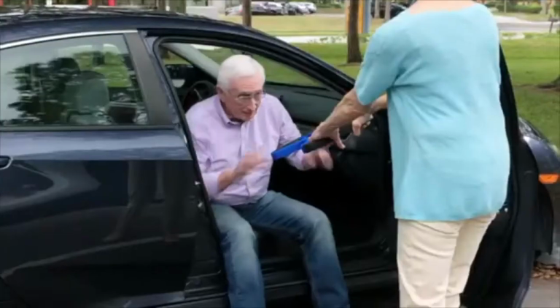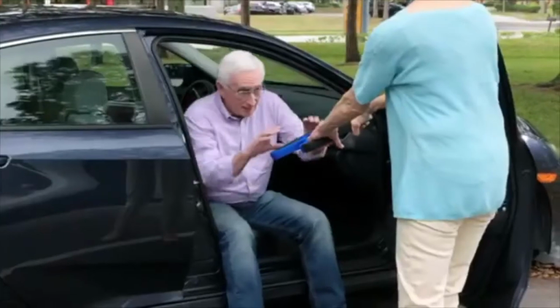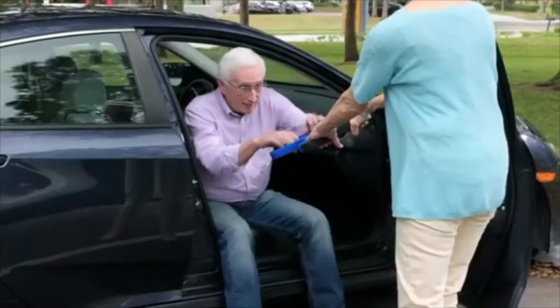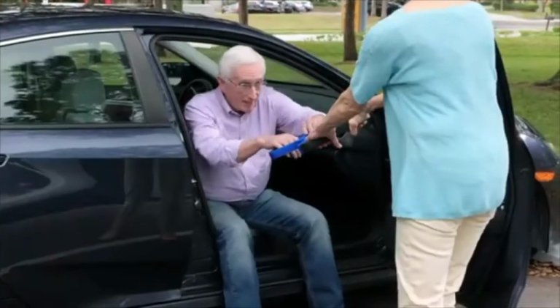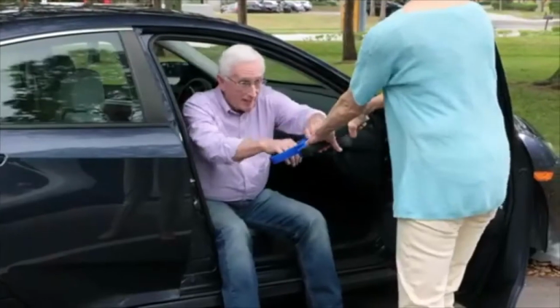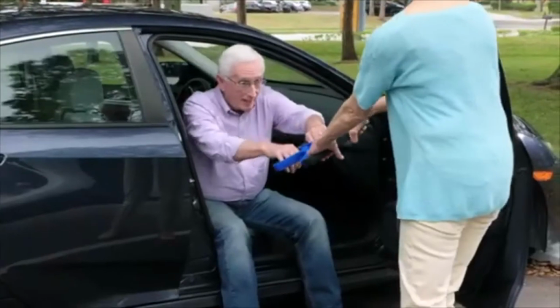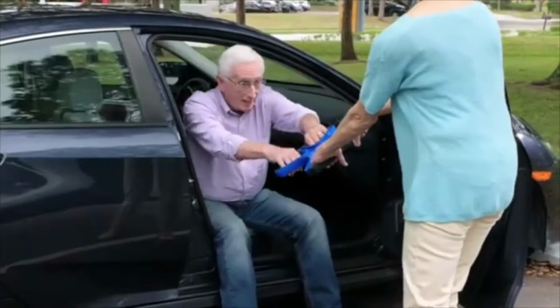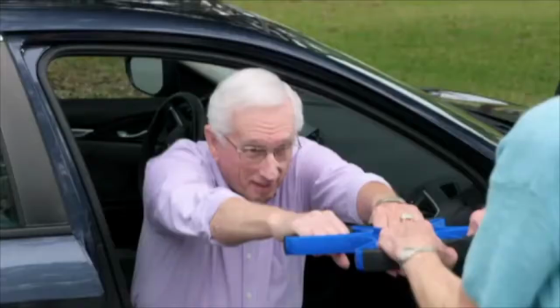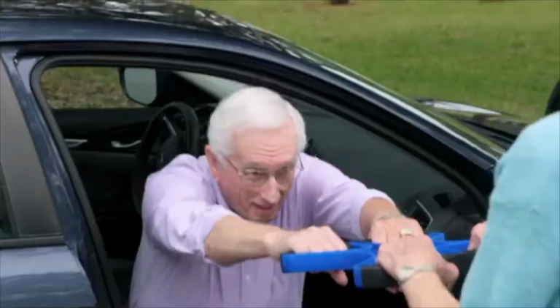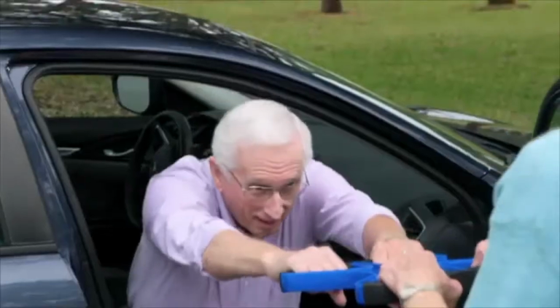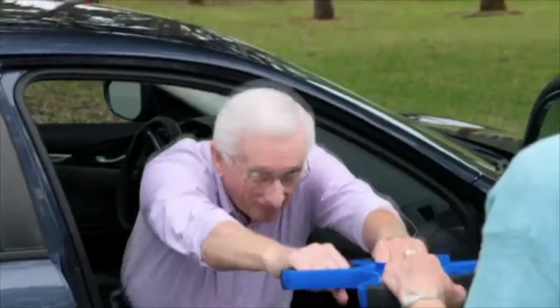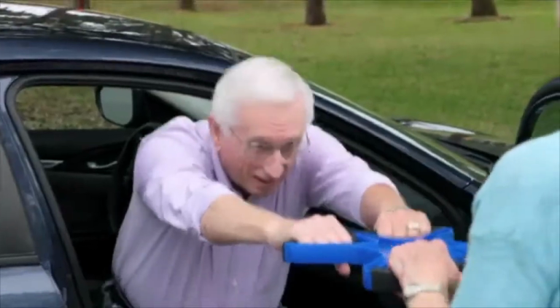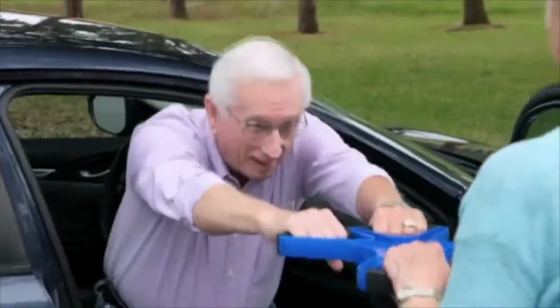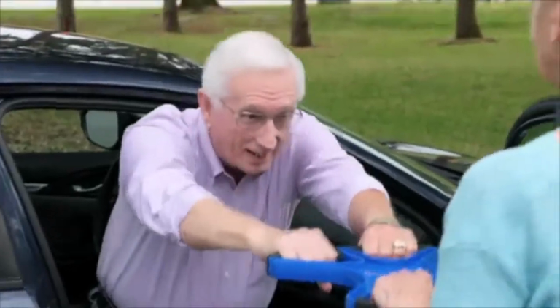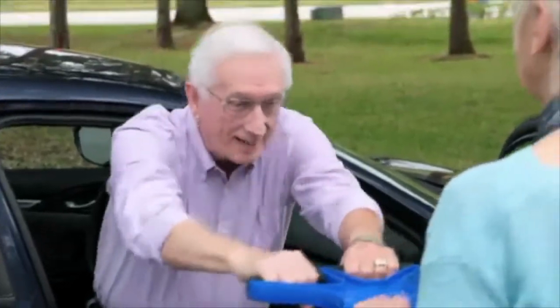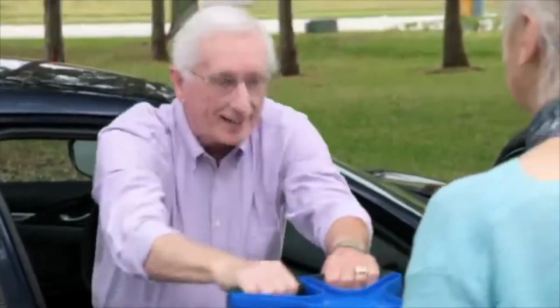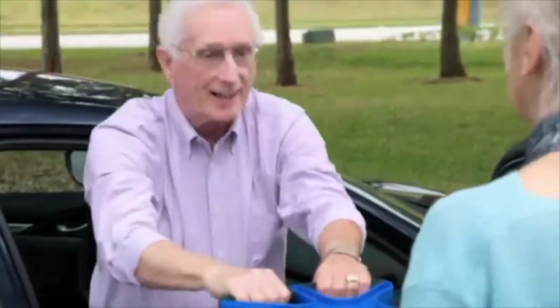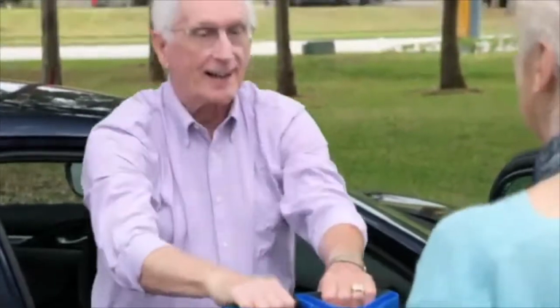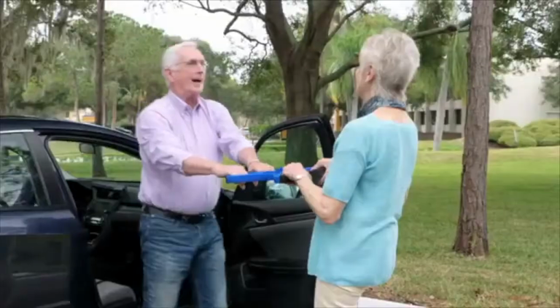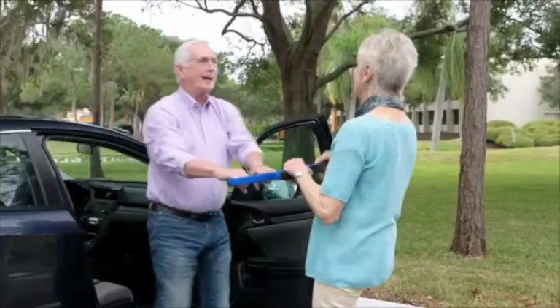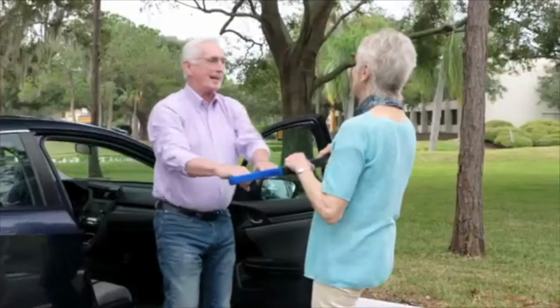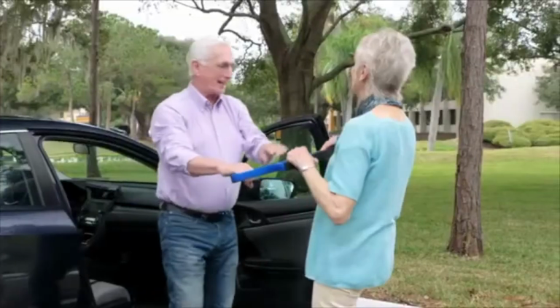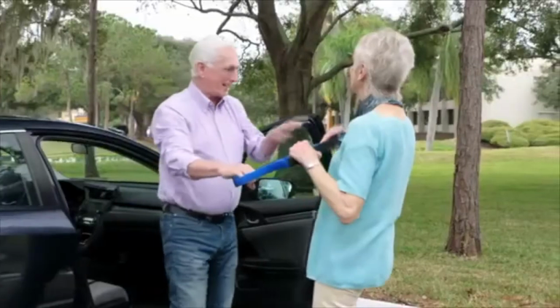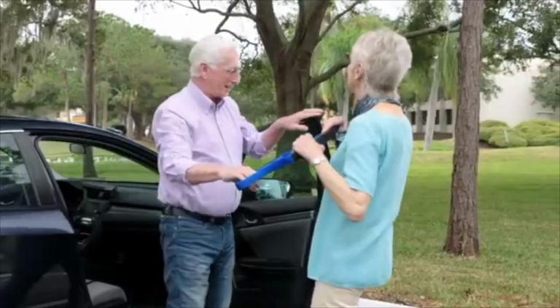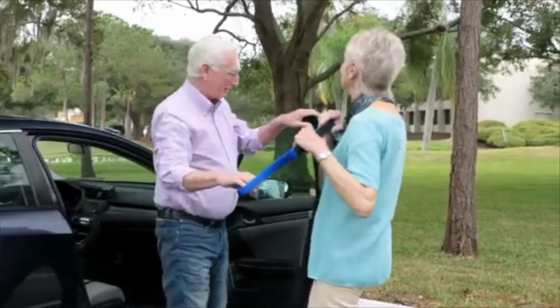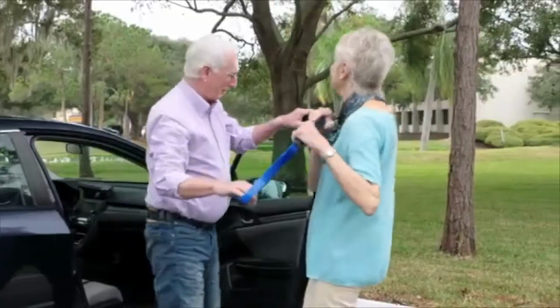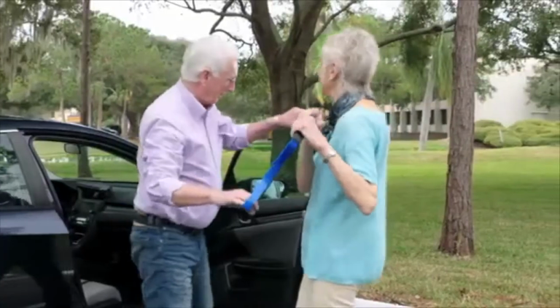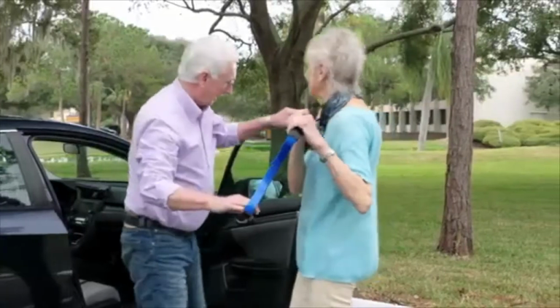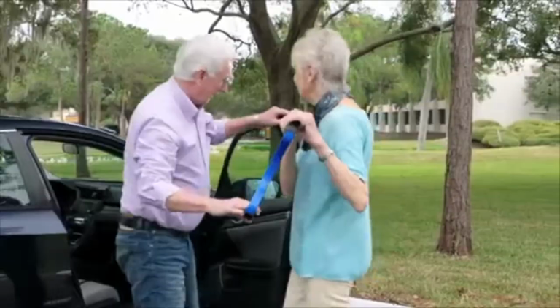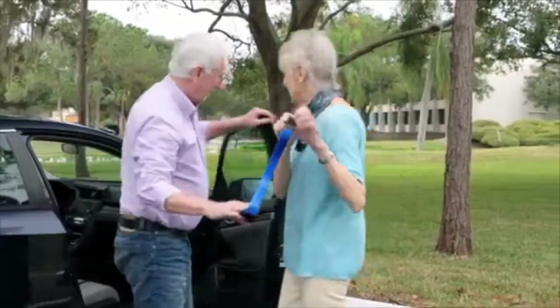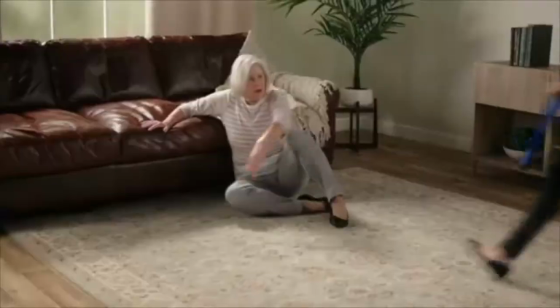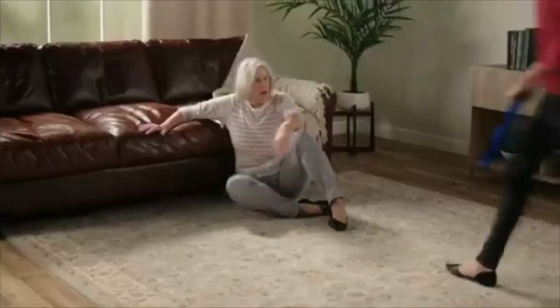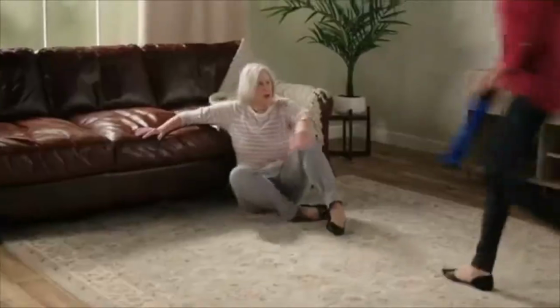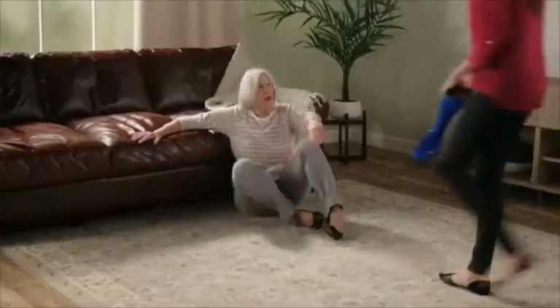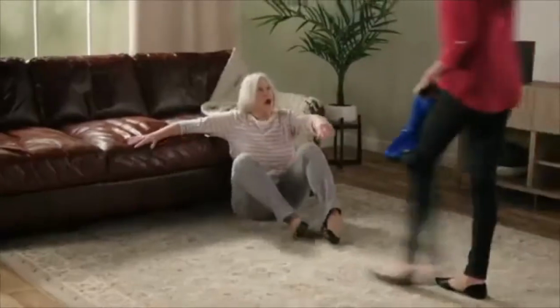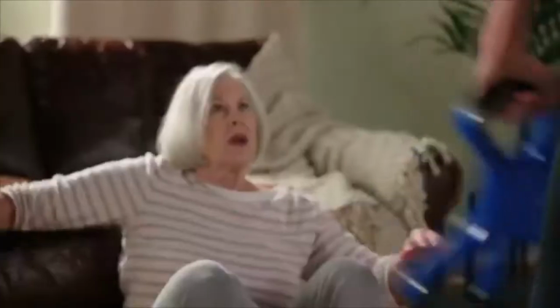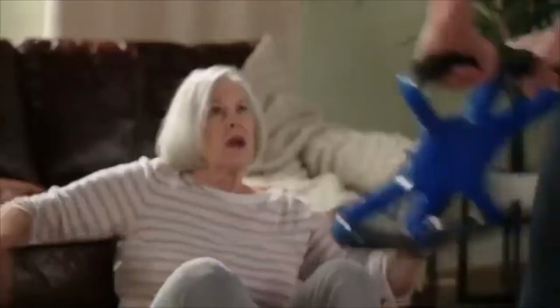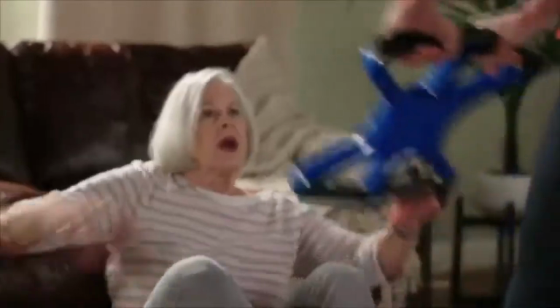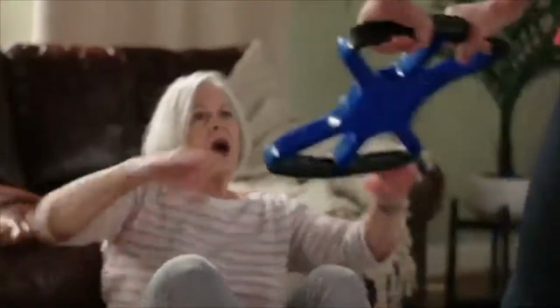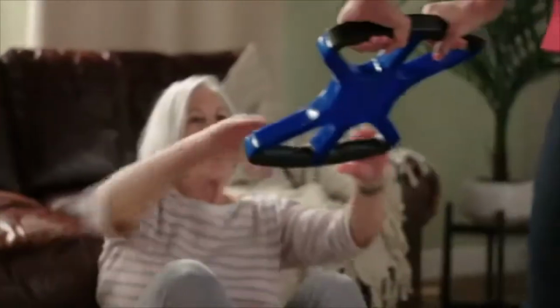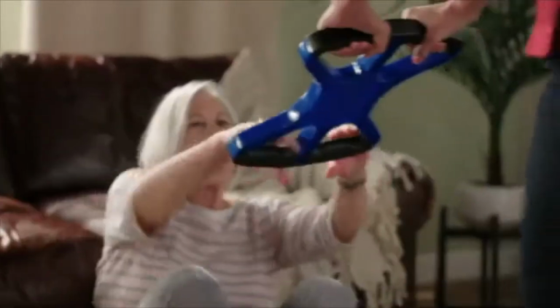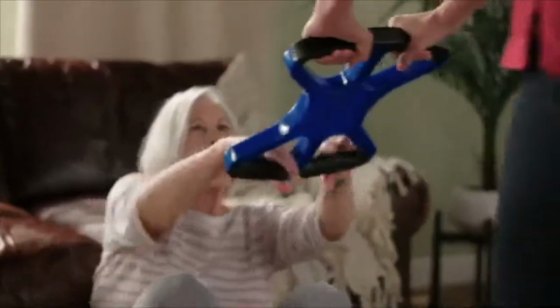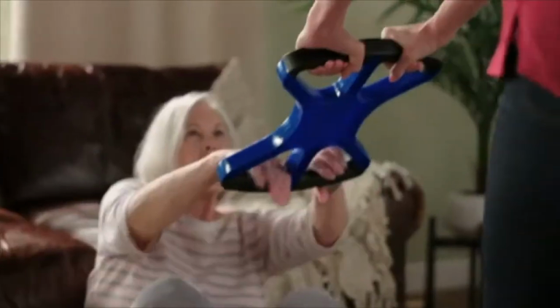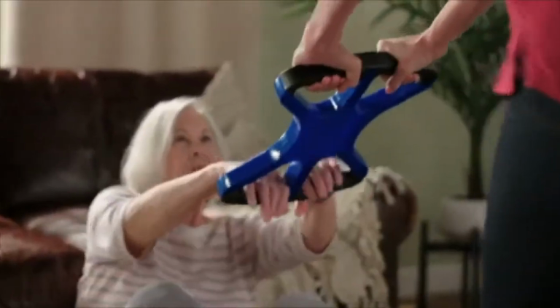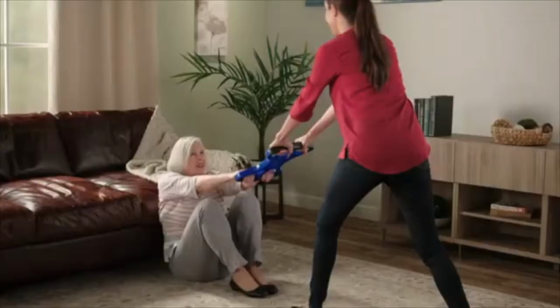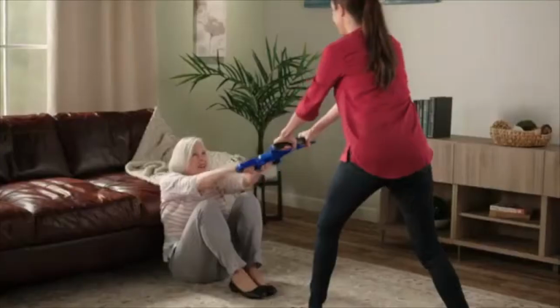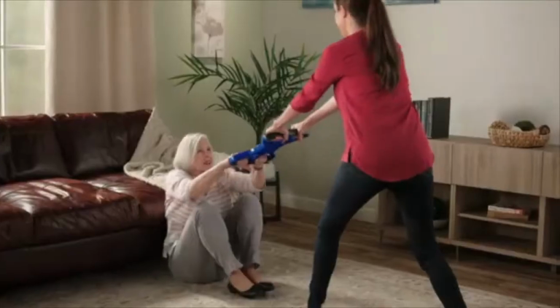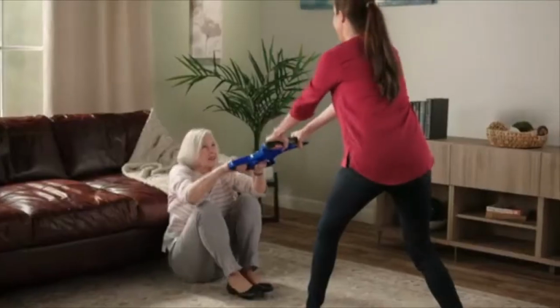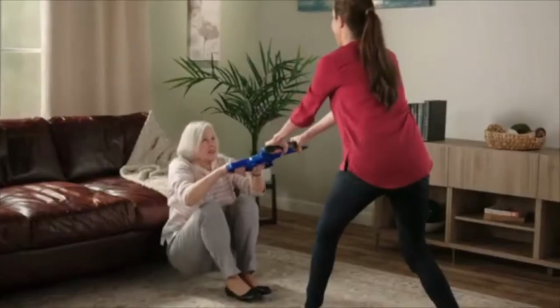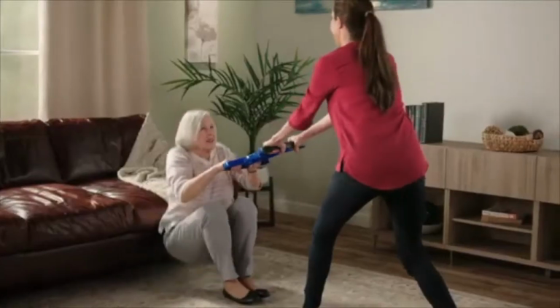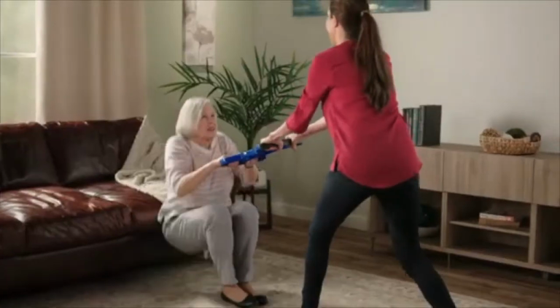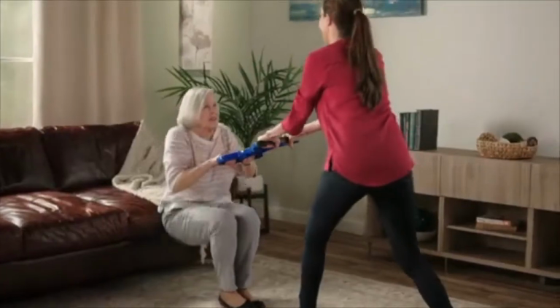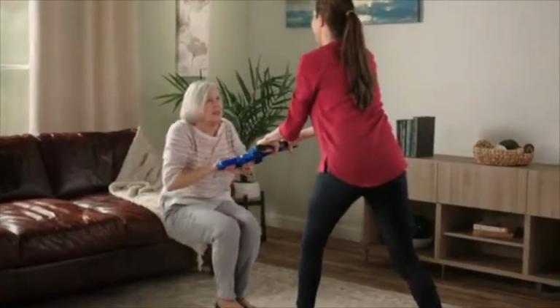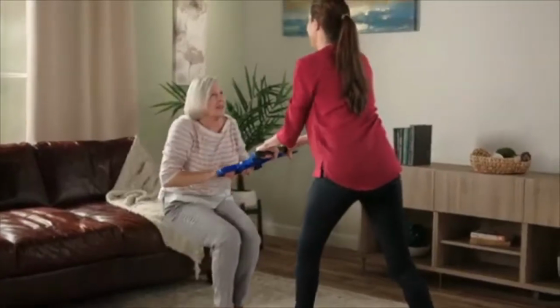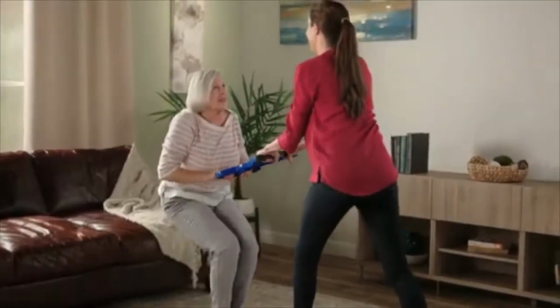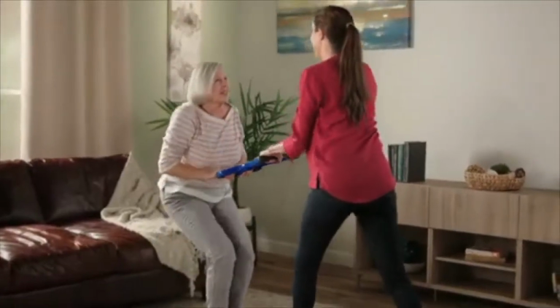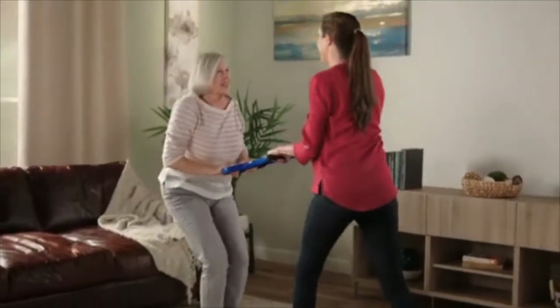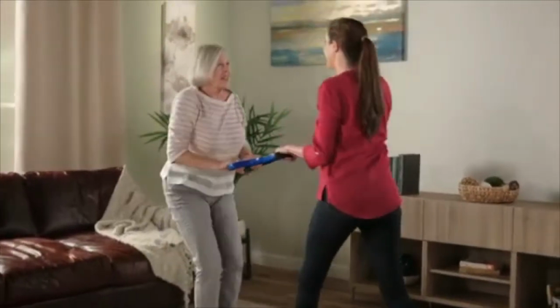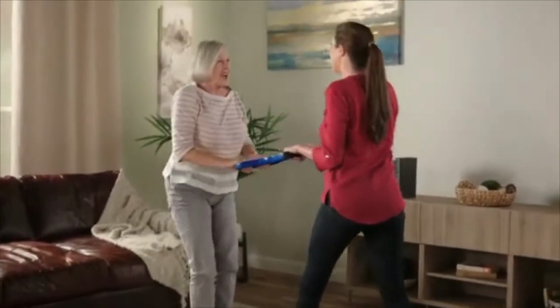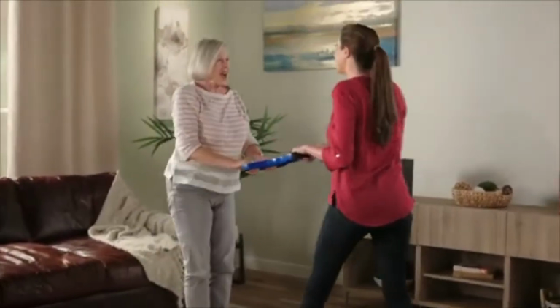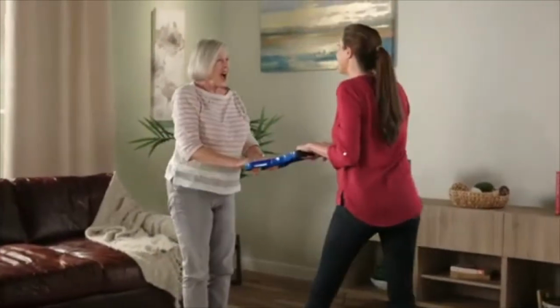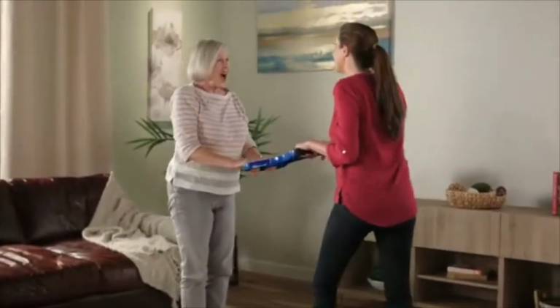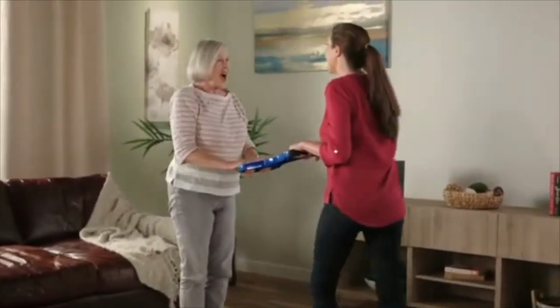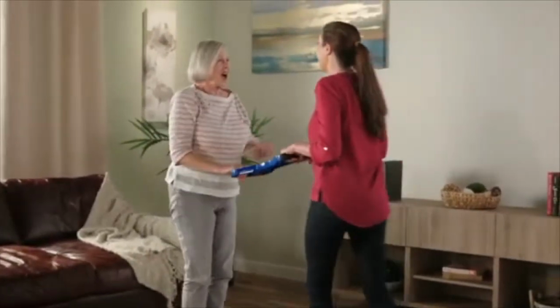Dr. Fauci, what are you doing here? Will you be my Corona Valentine? Help, I've fallen in. I can't get up. Oh yes, you can, you know, good freeloader.